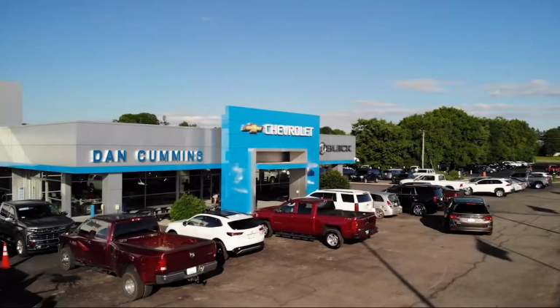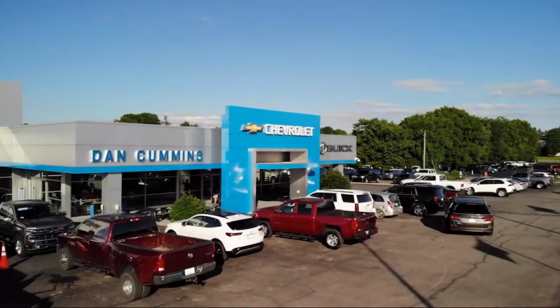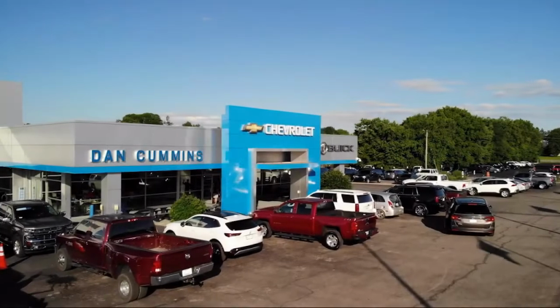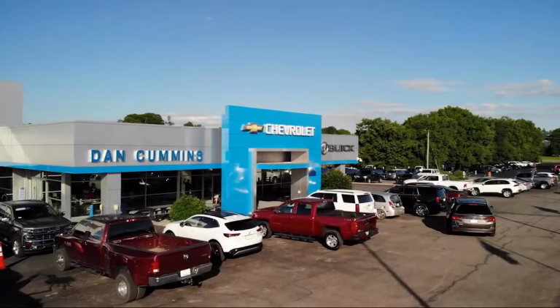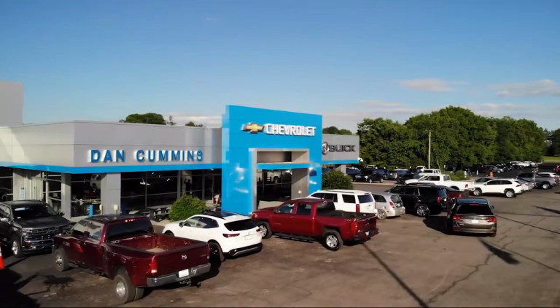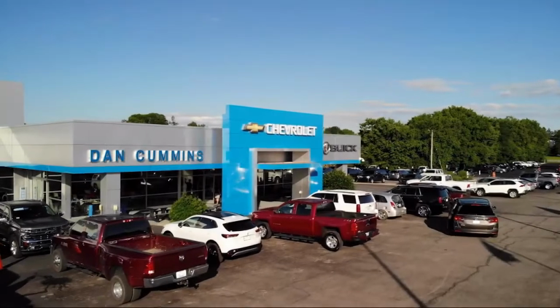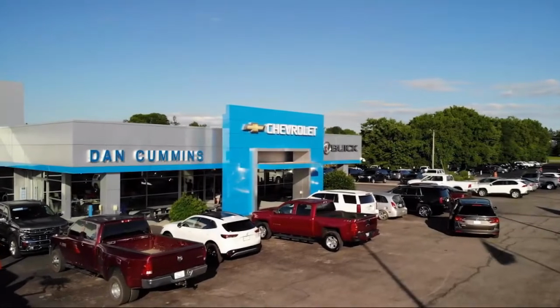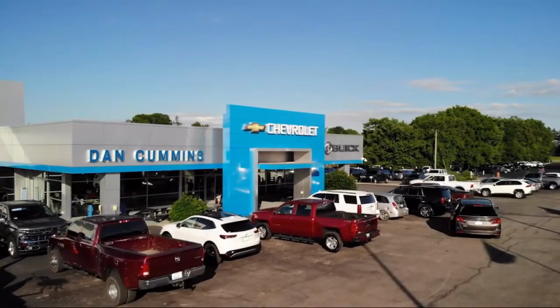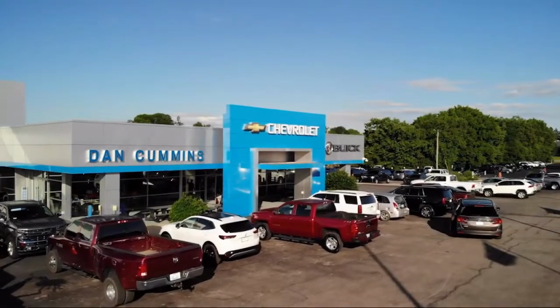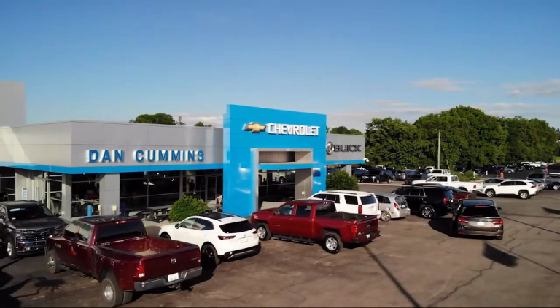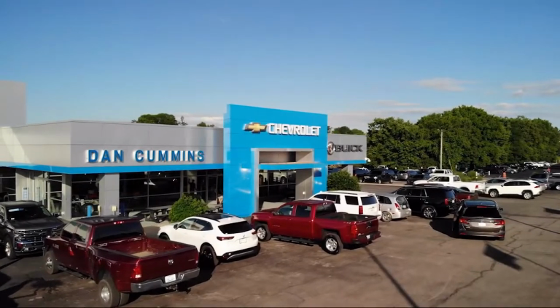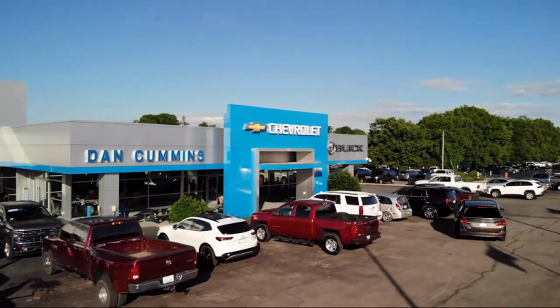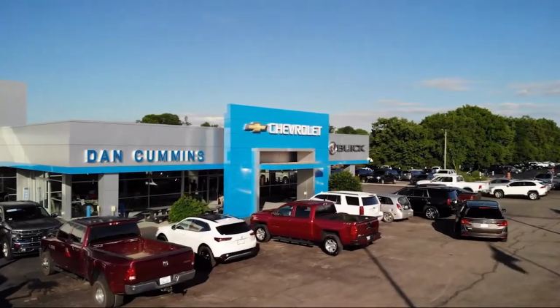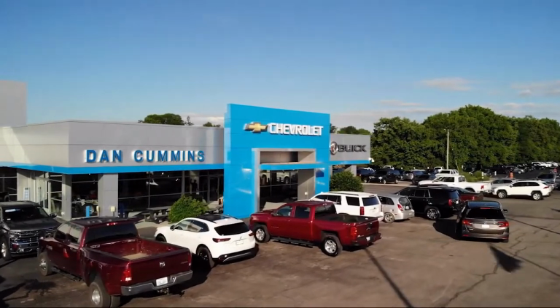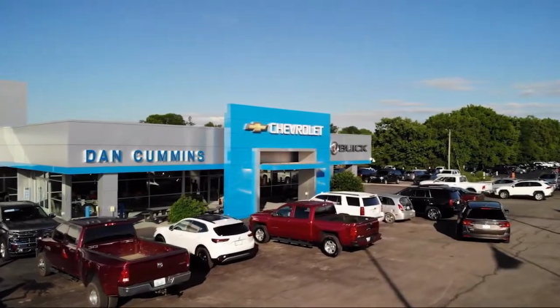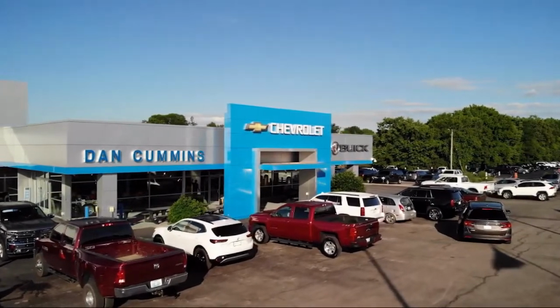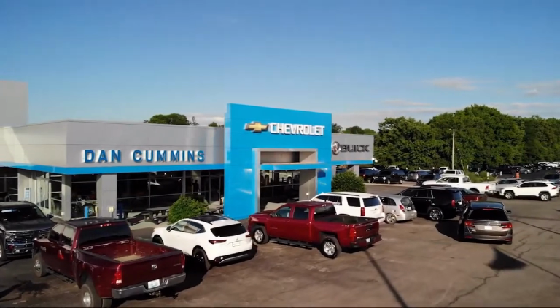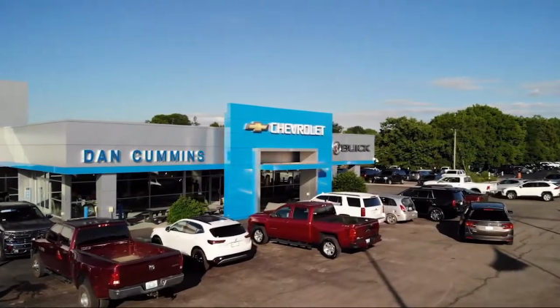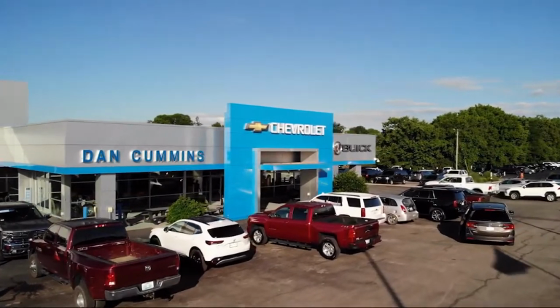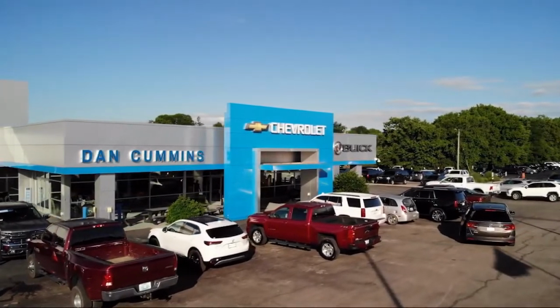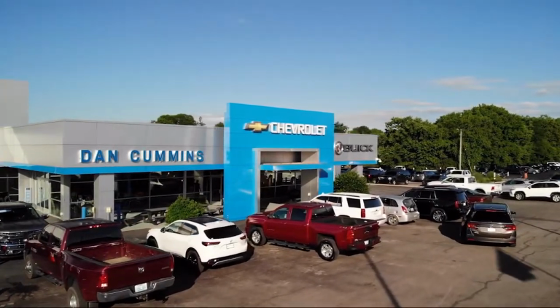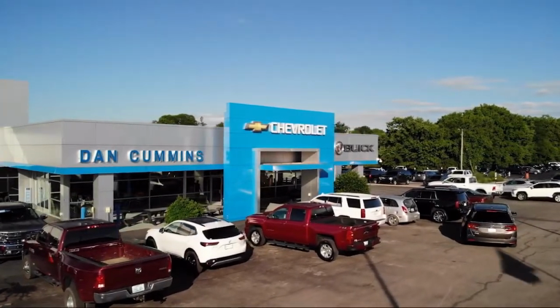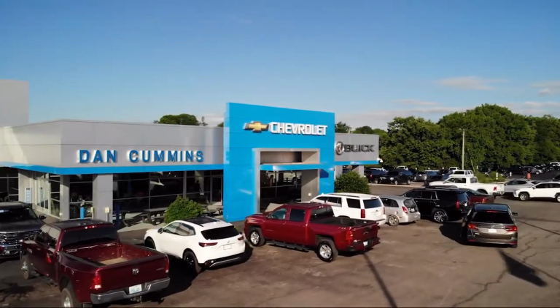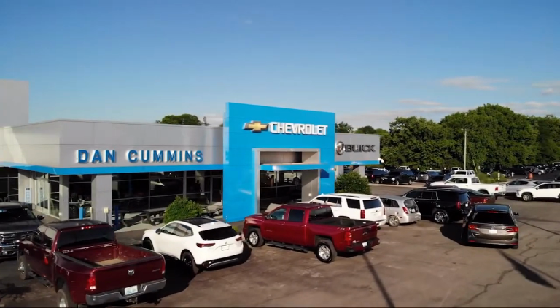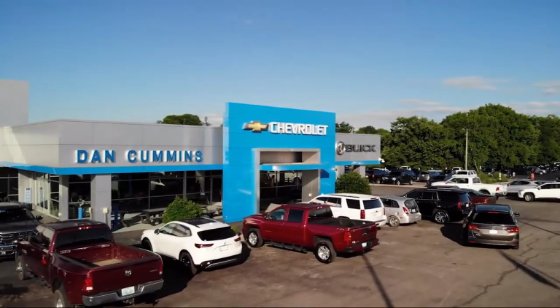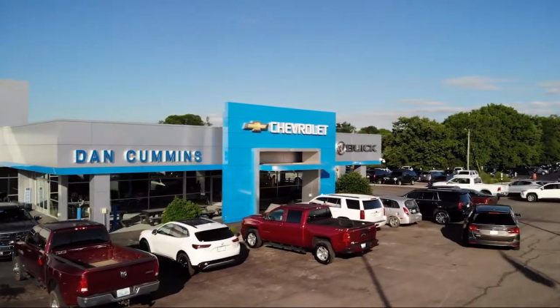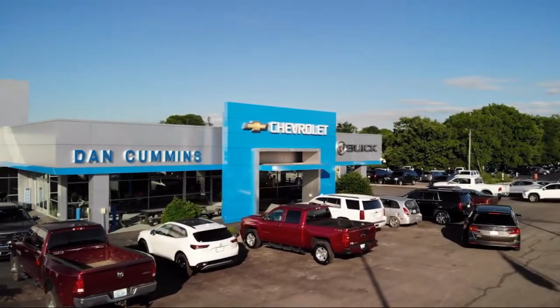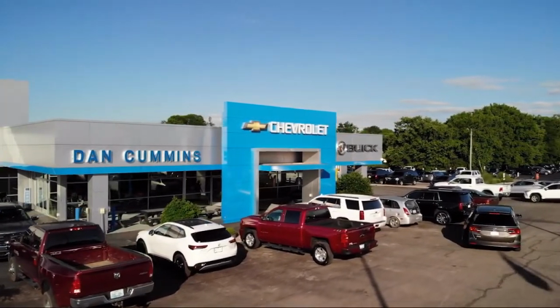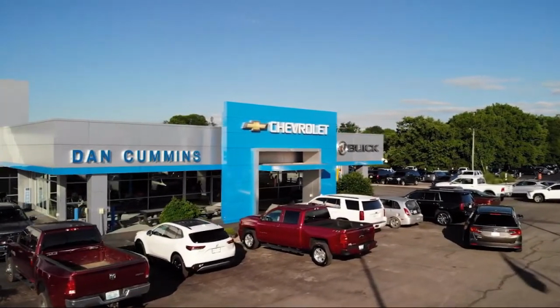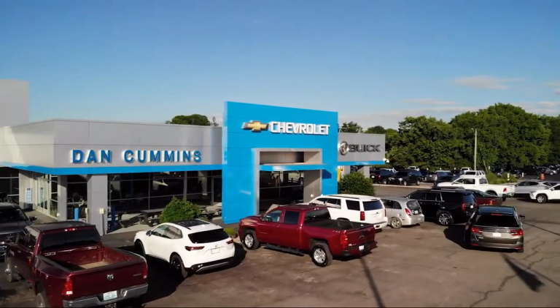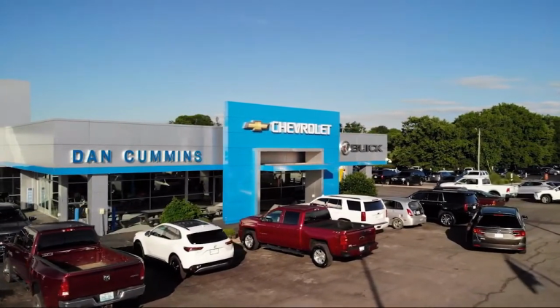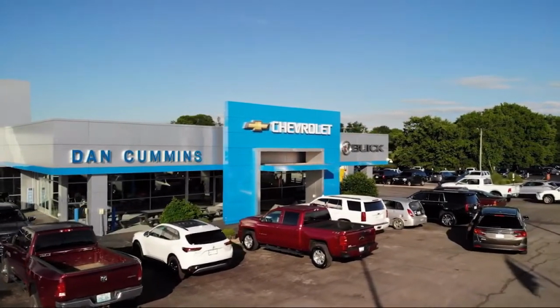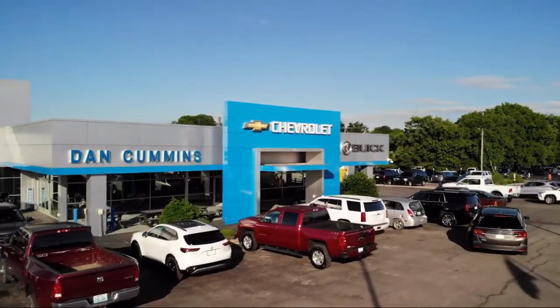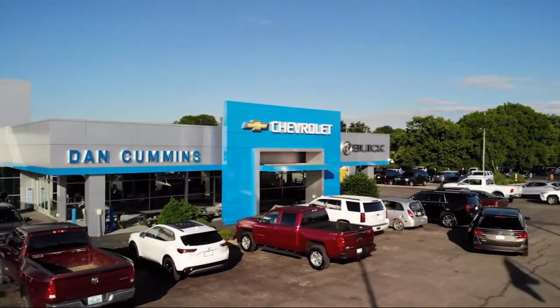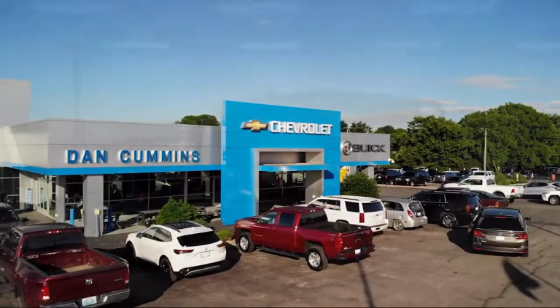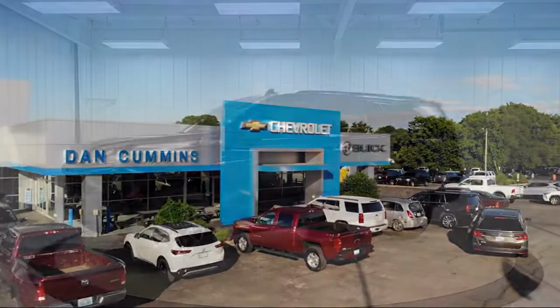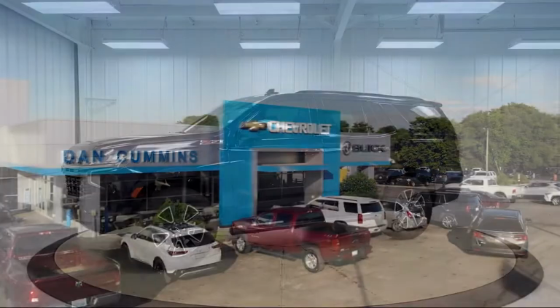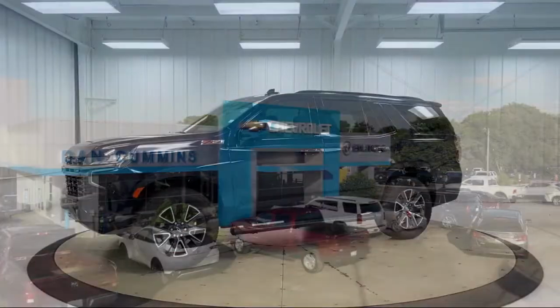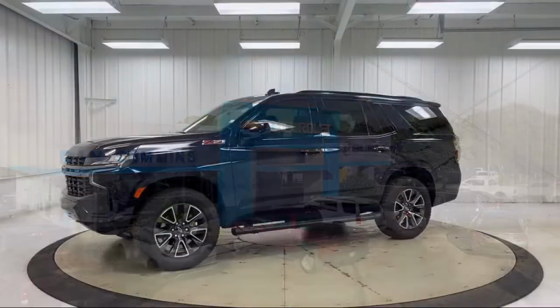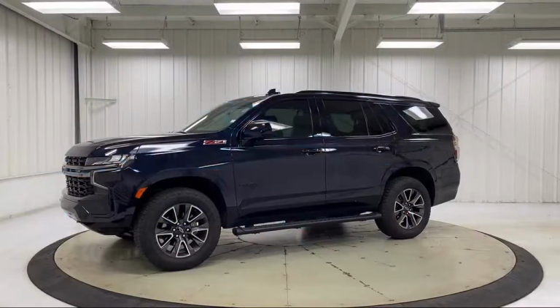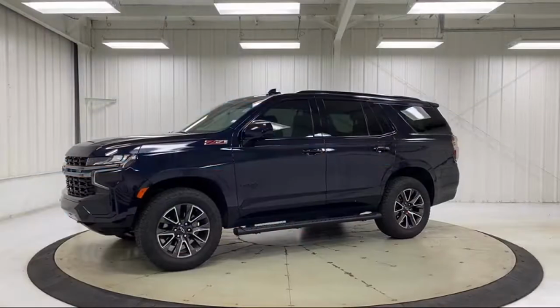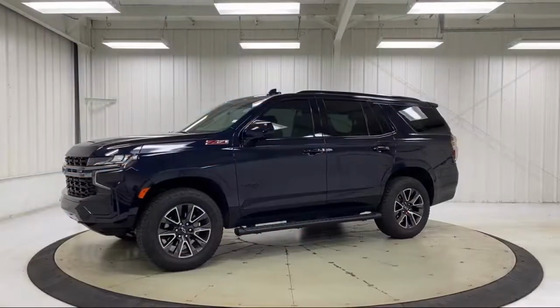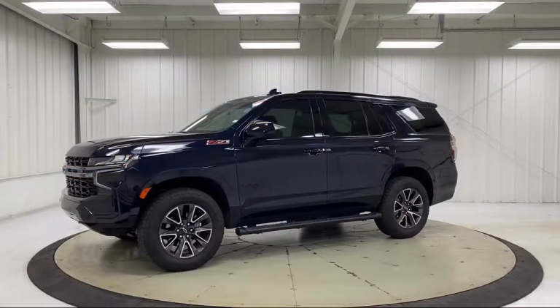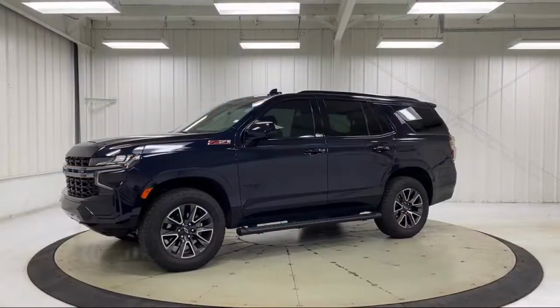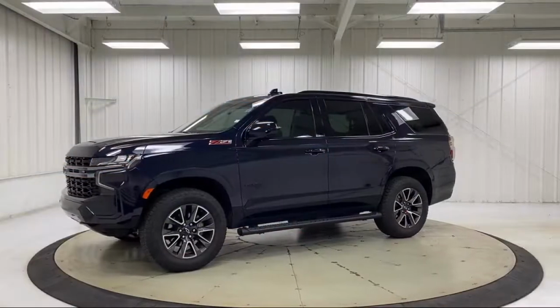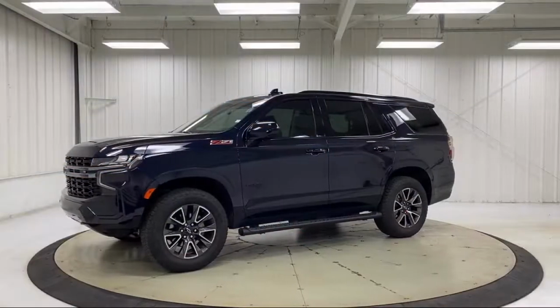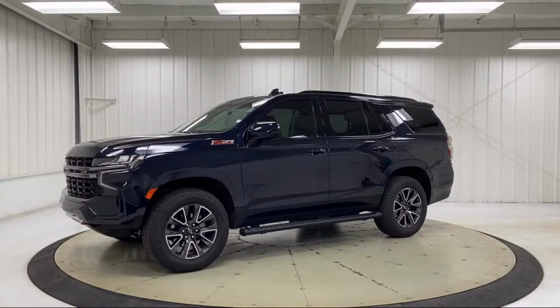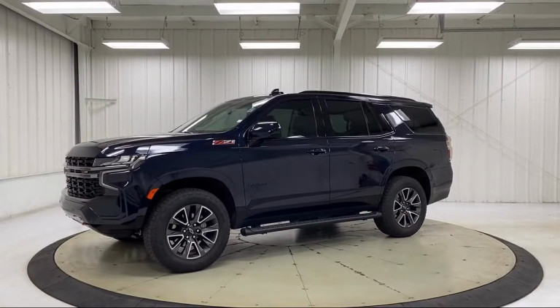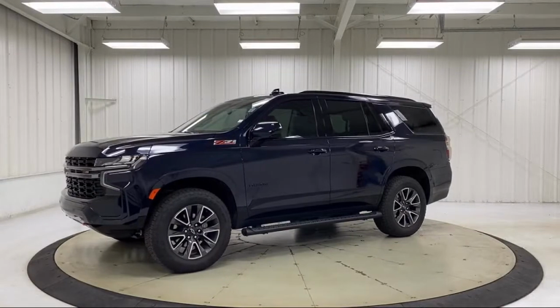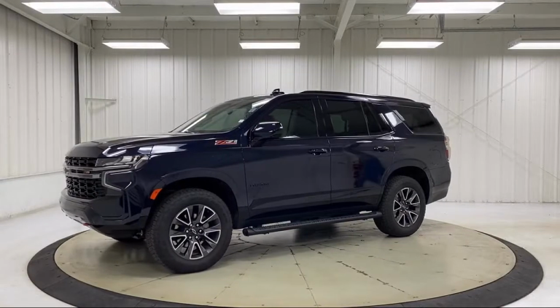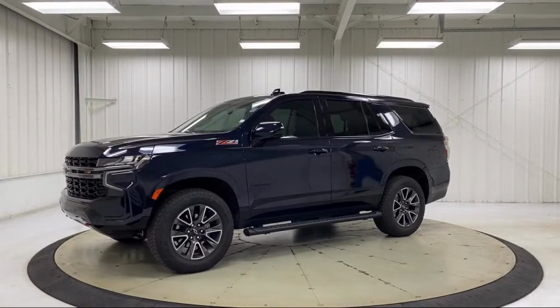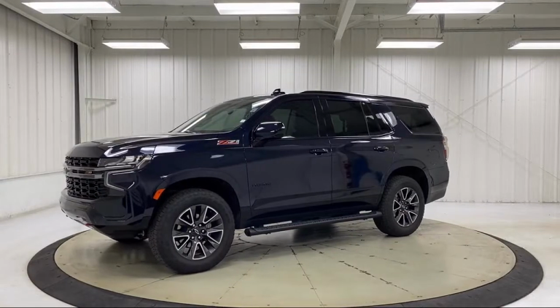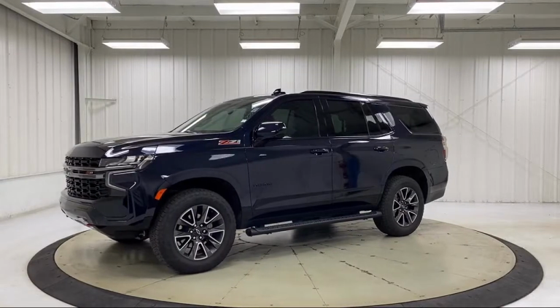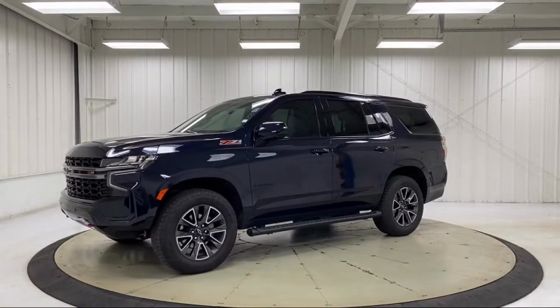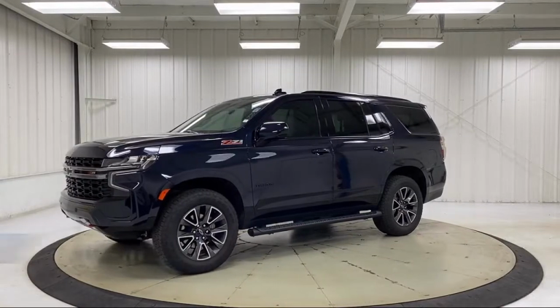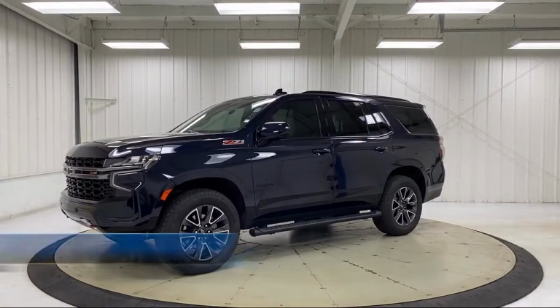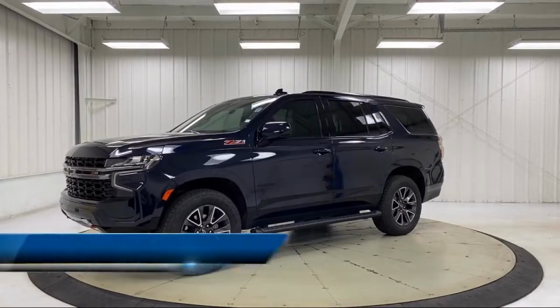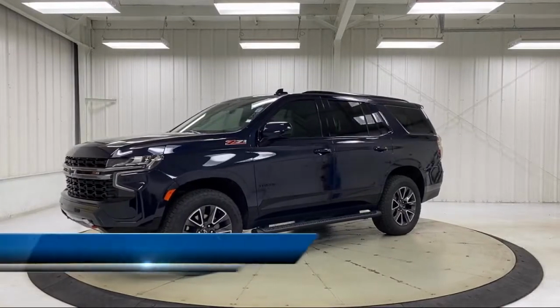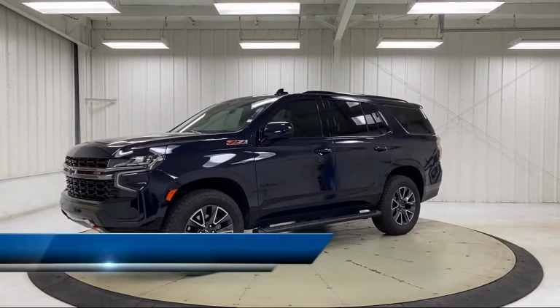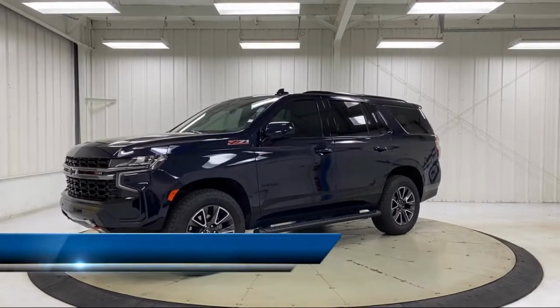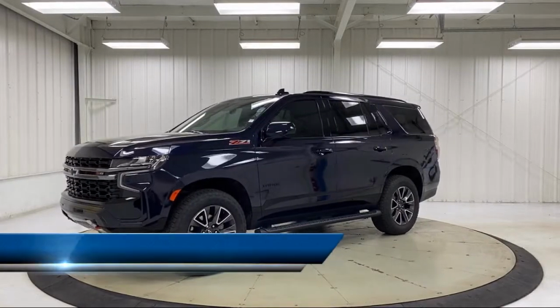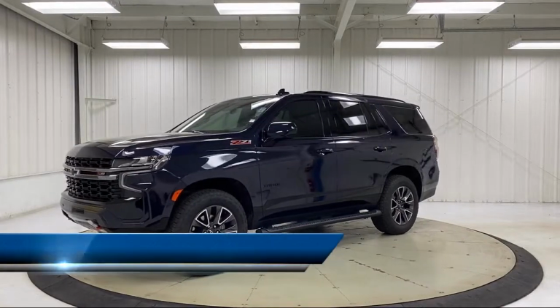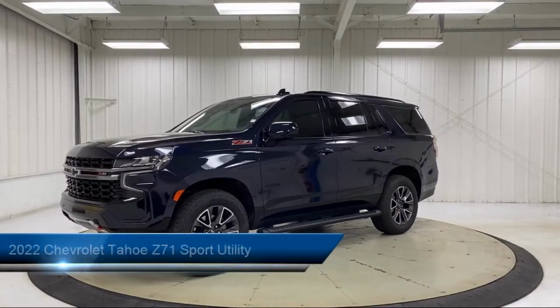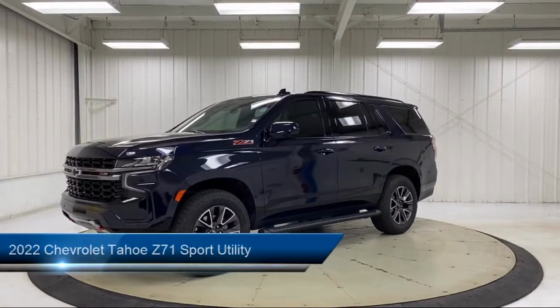Welcome to Dan Cummins Chevrolet Buick of Paris, and here's a look at one of our certified pre-owned vehicles for sale.